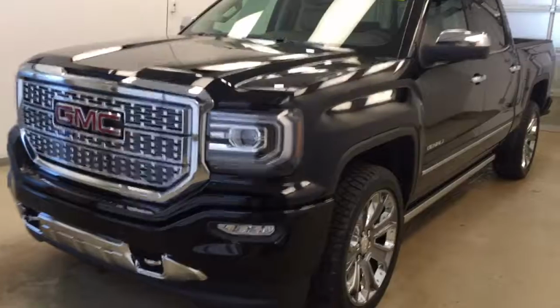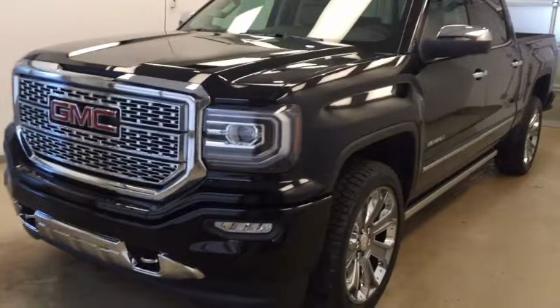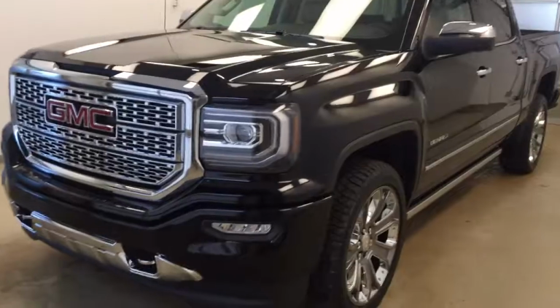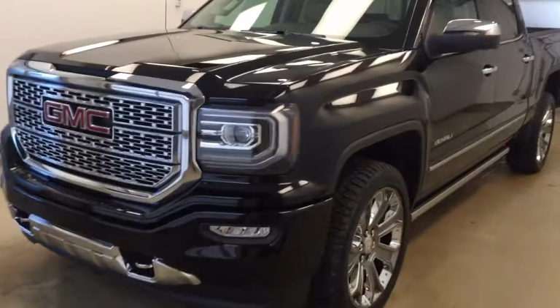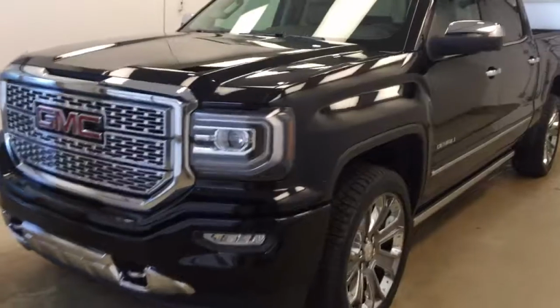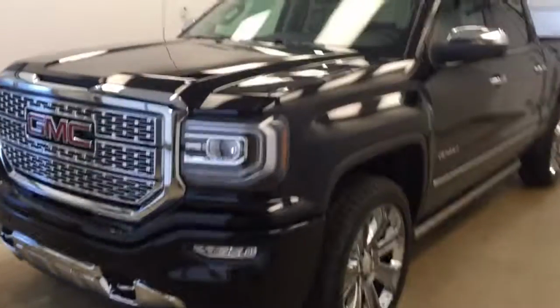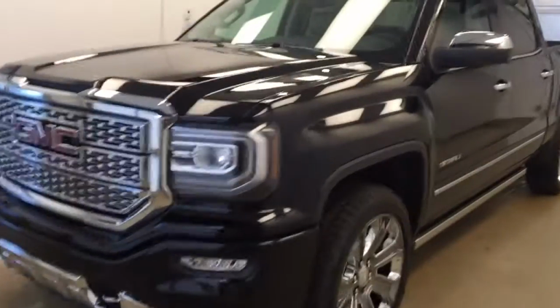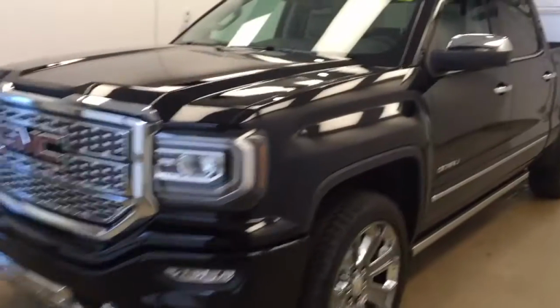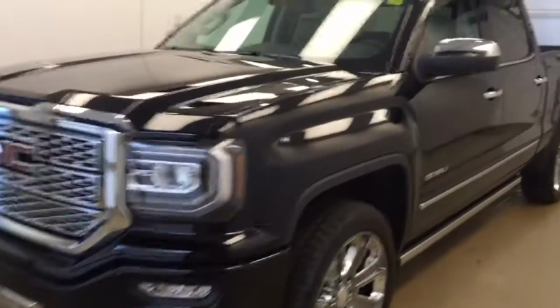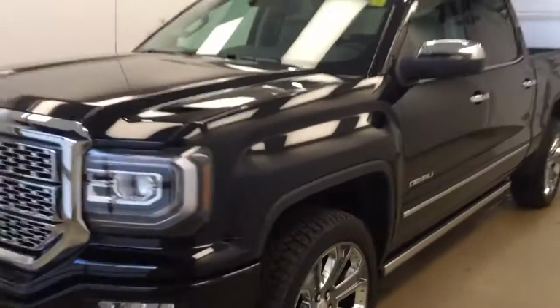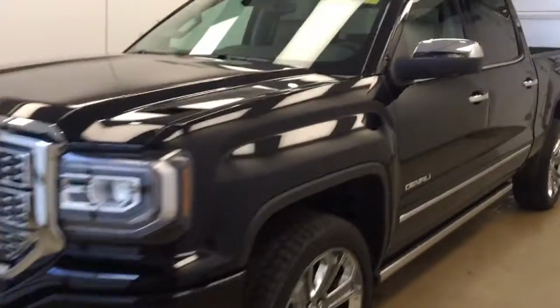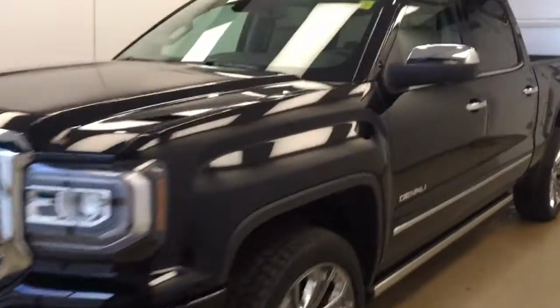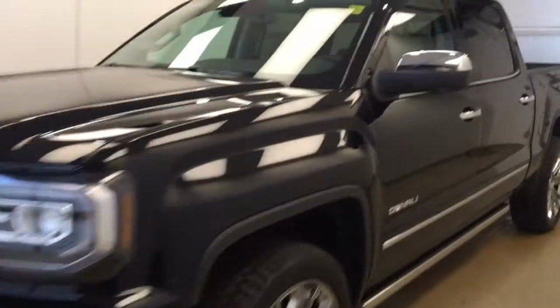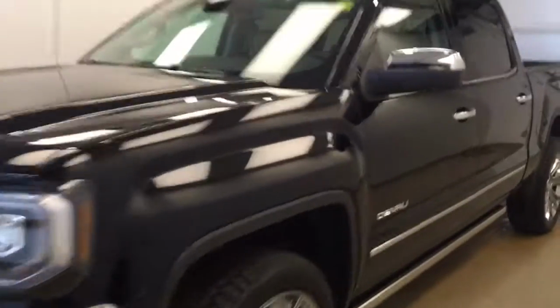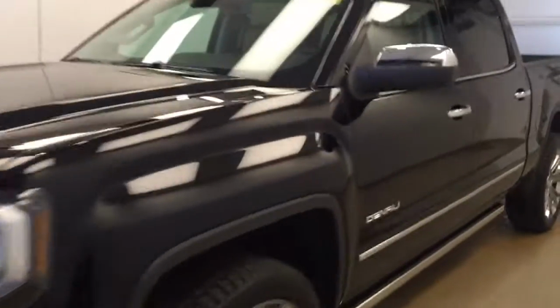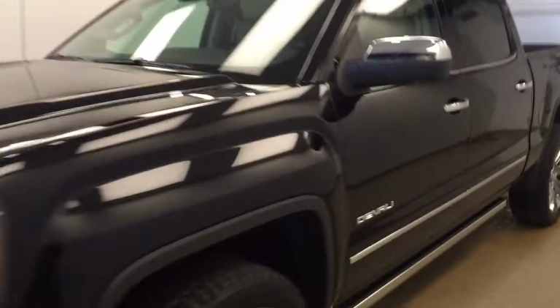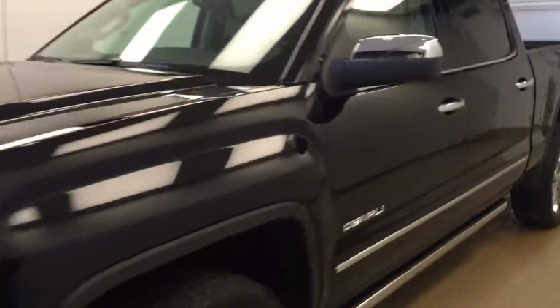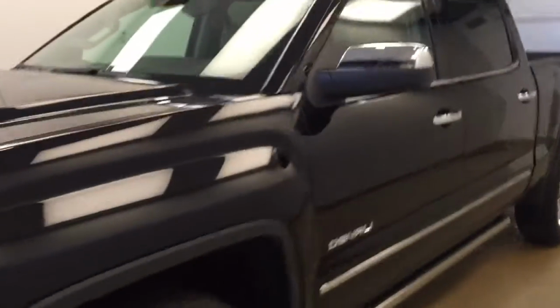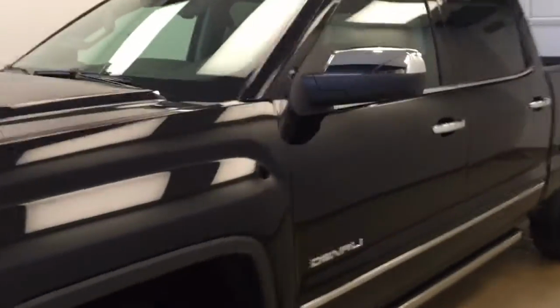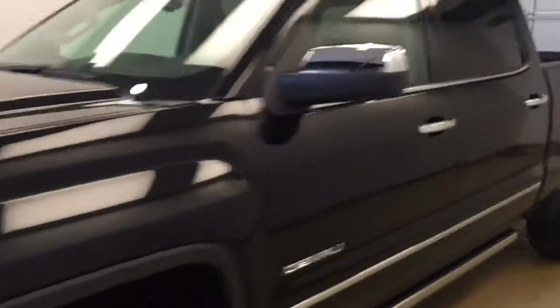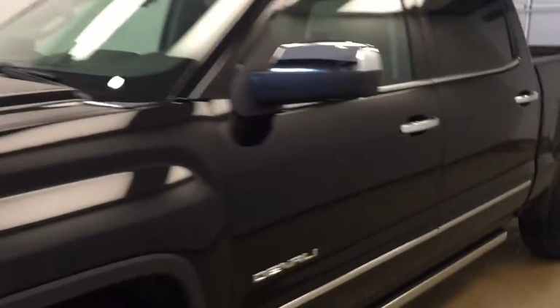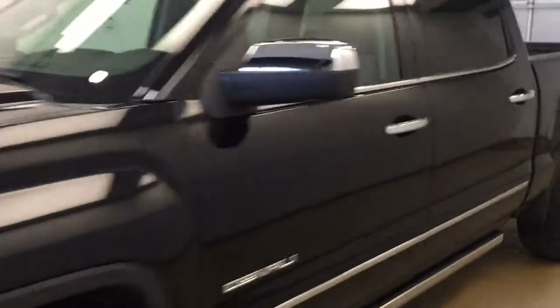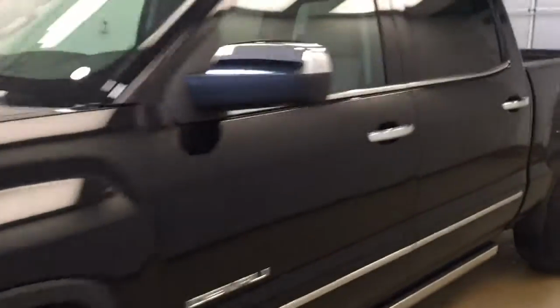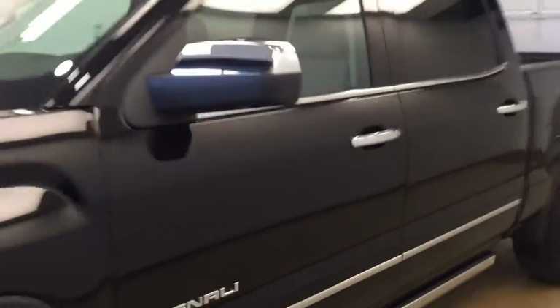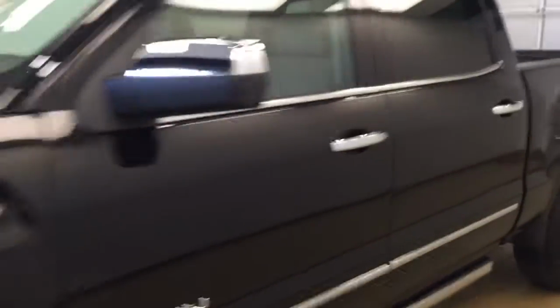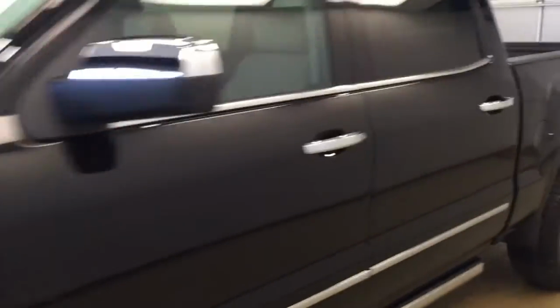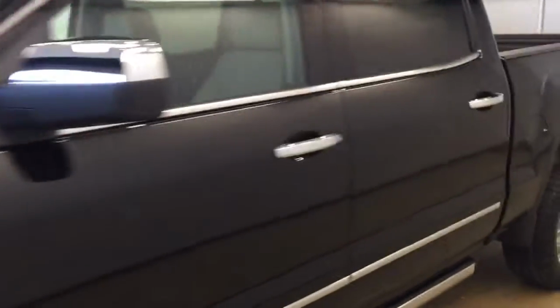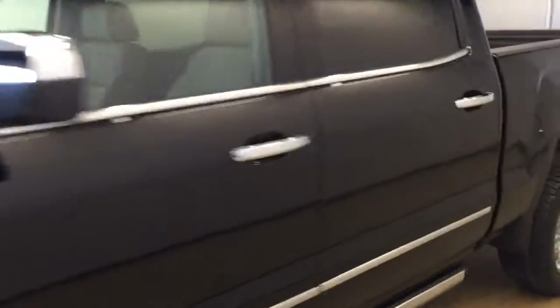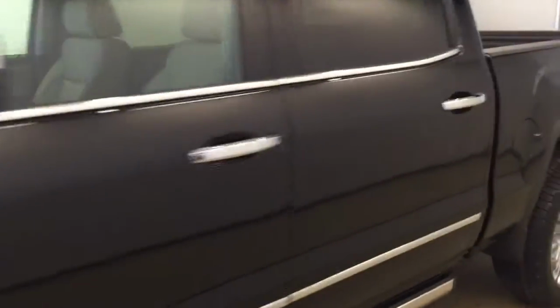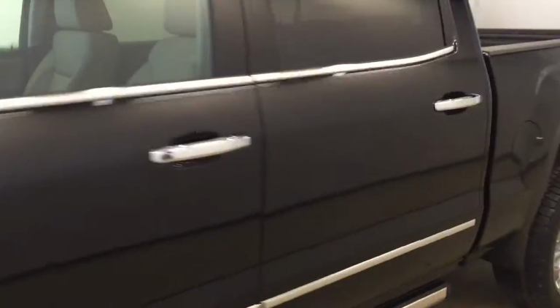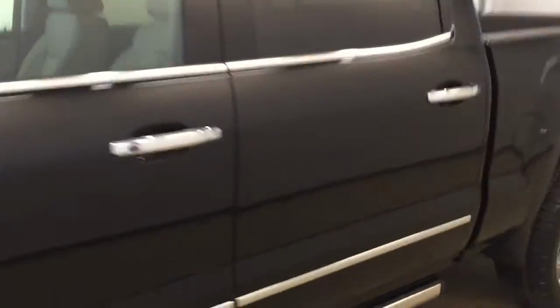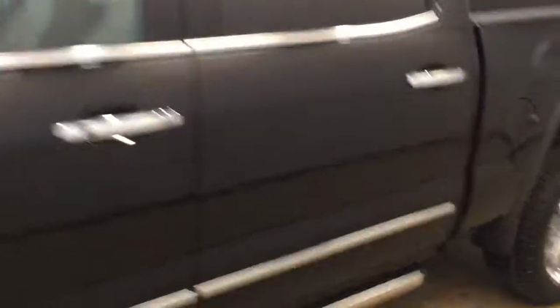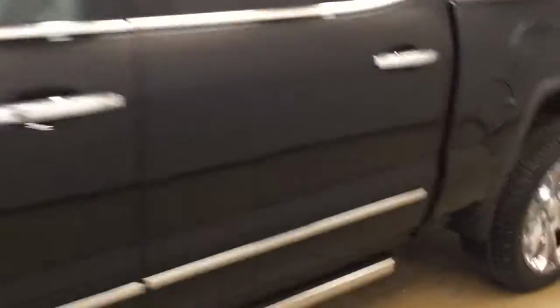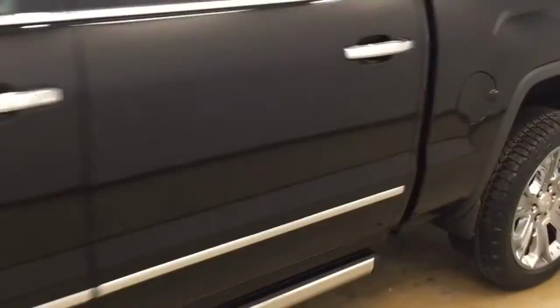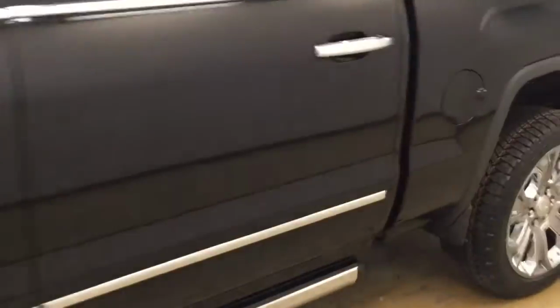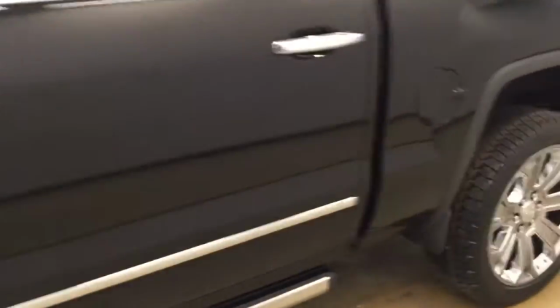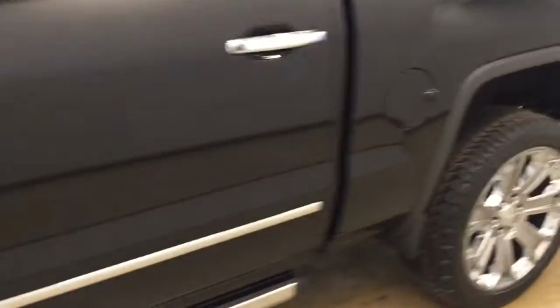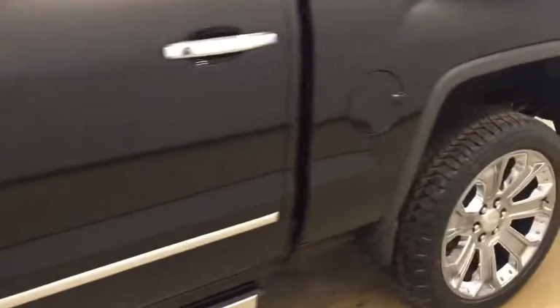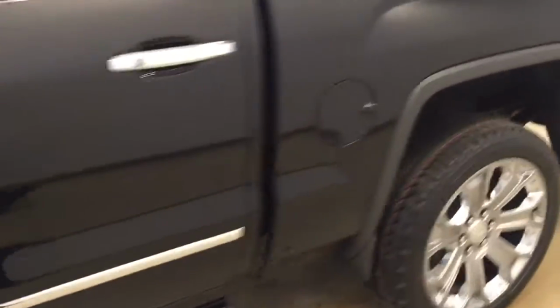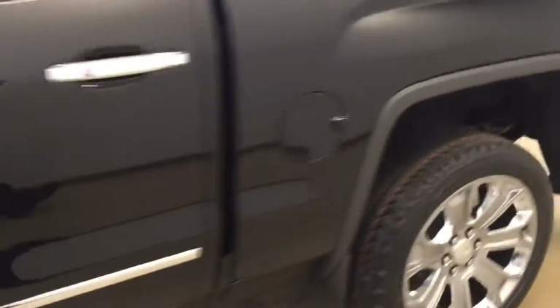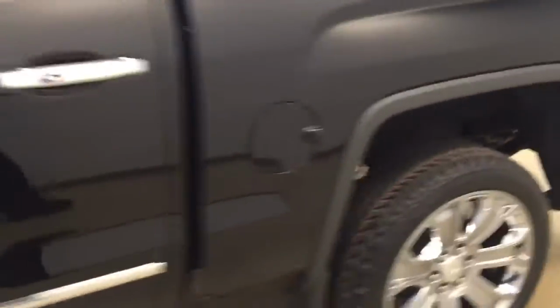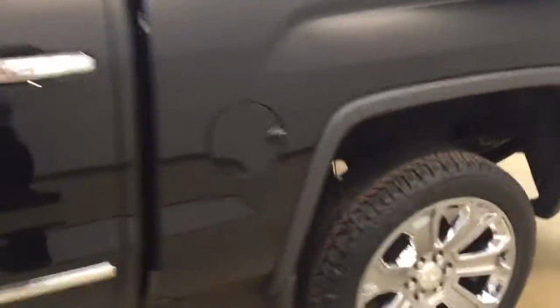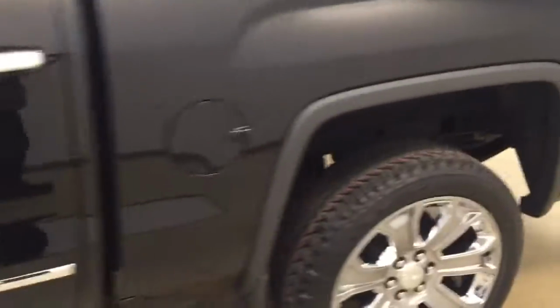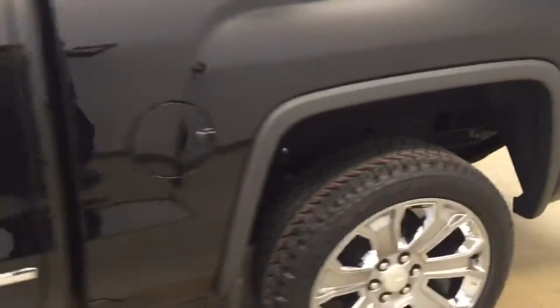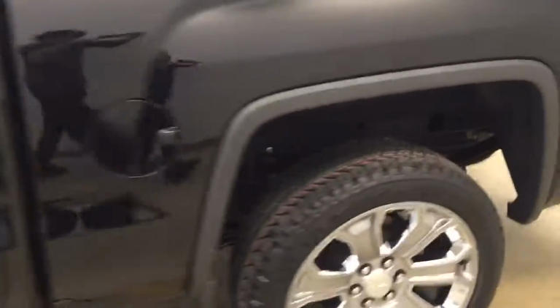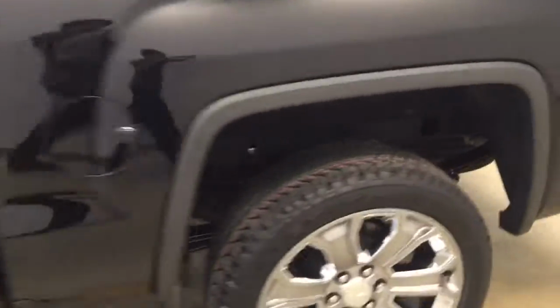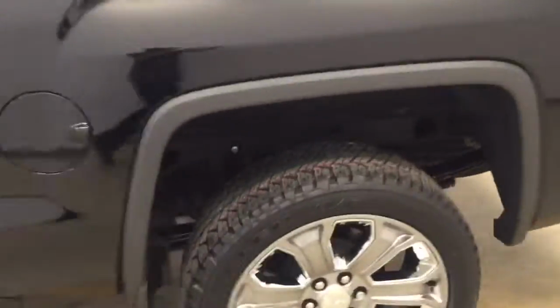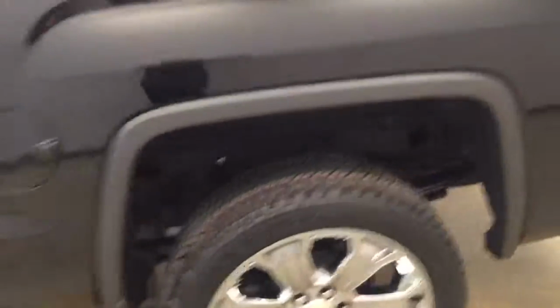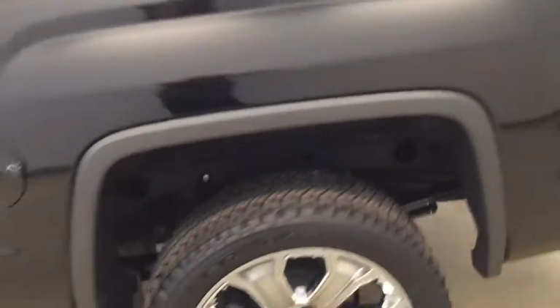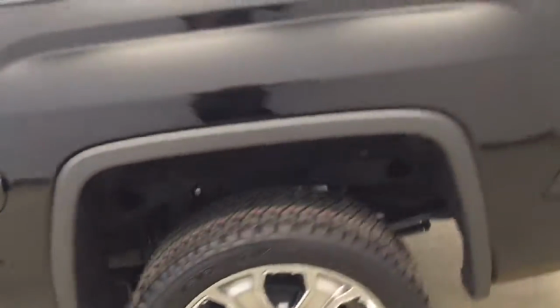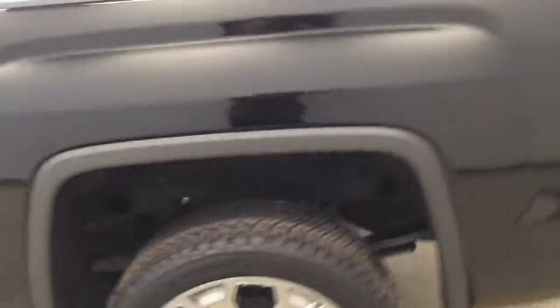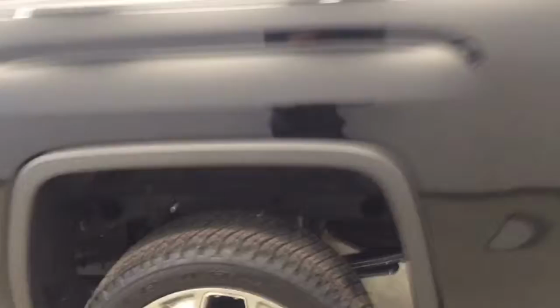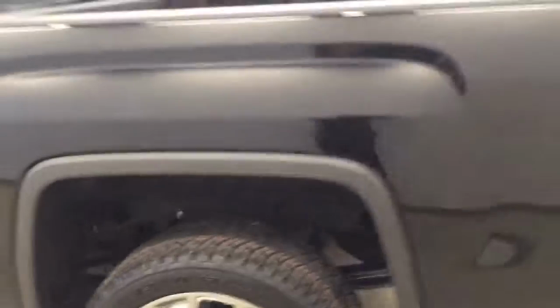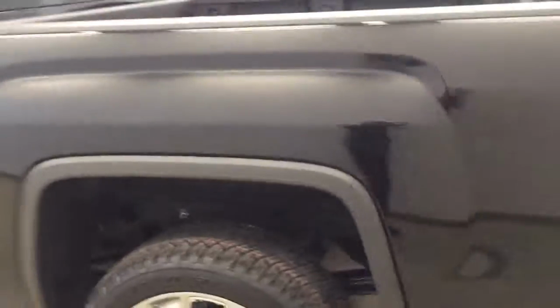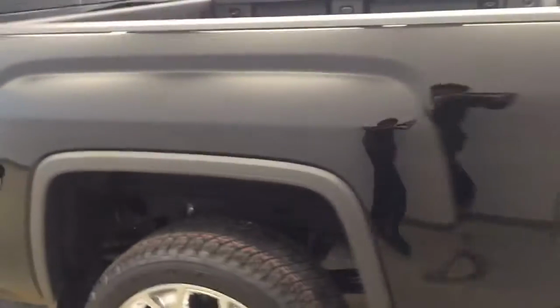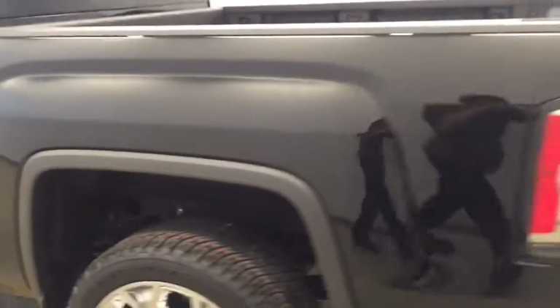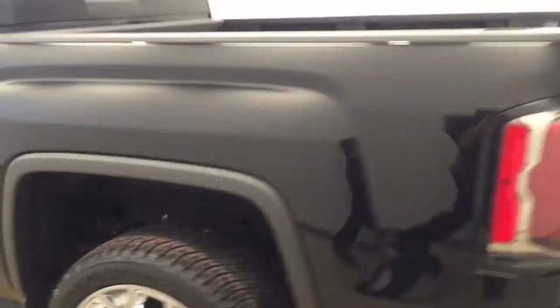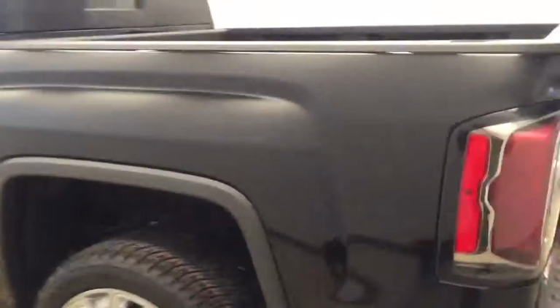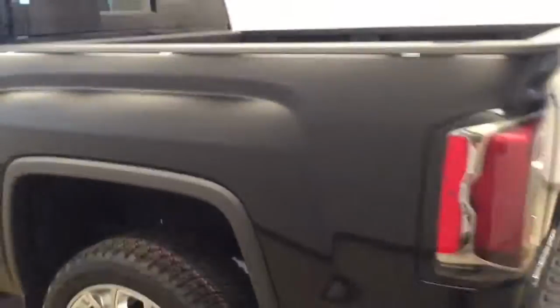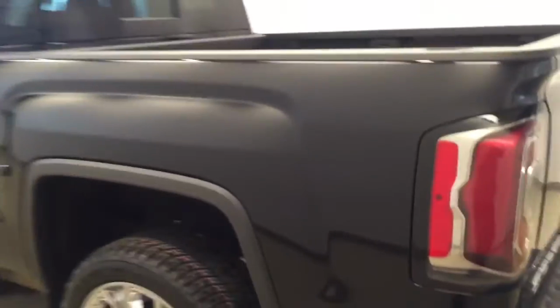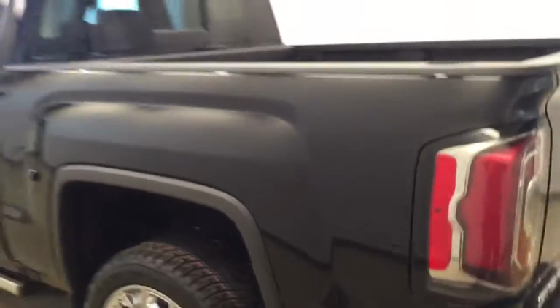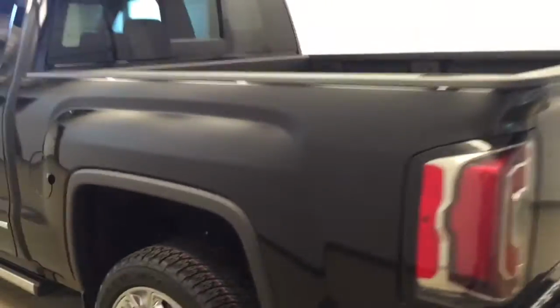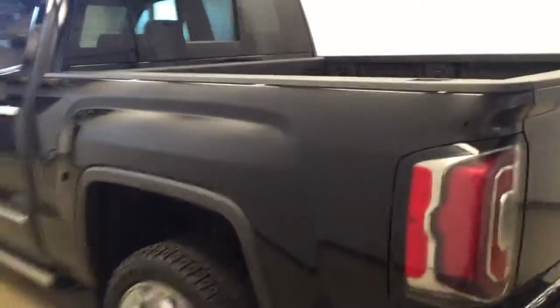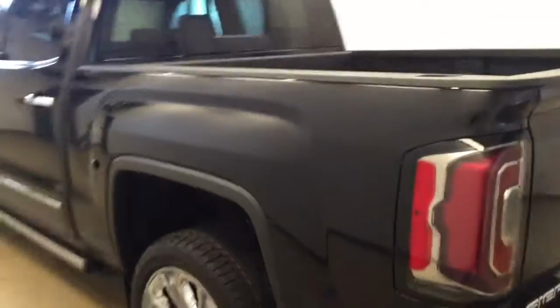This is stock number 178423 on a 2017 GMC 1500 Denali, and our exterior color today is Onyx Black.